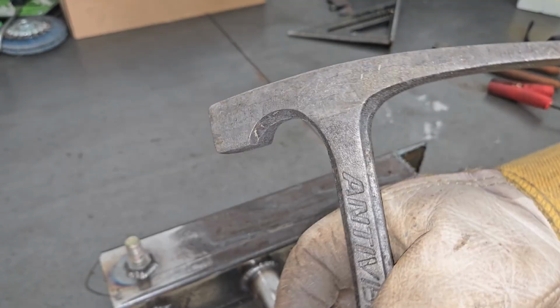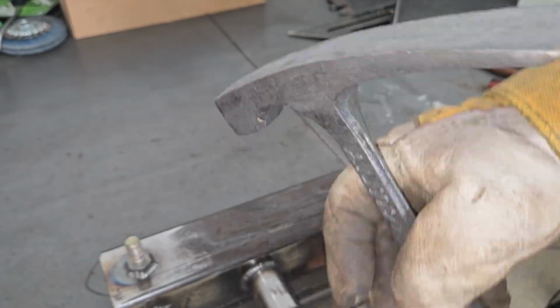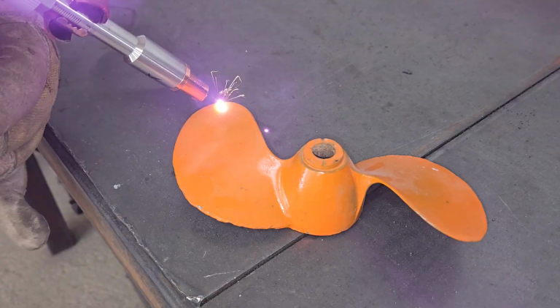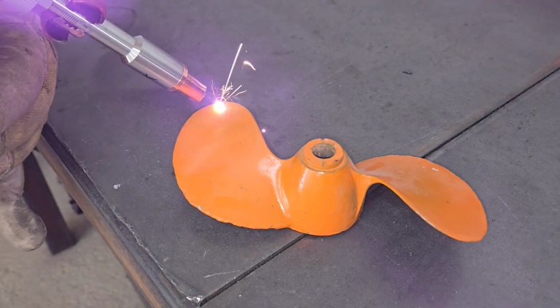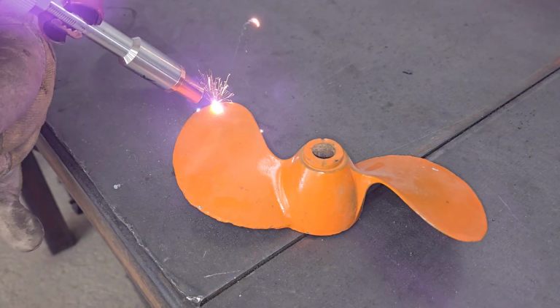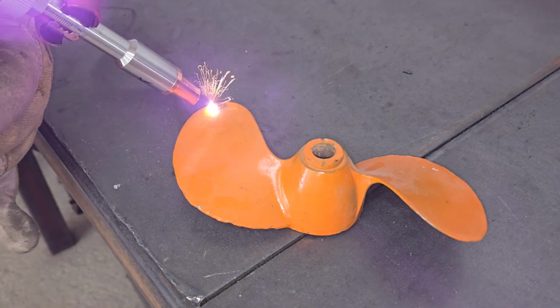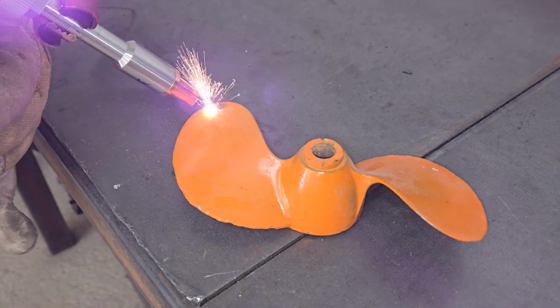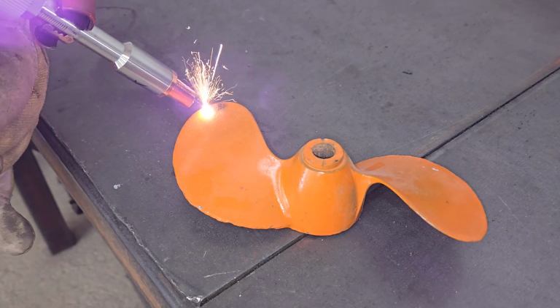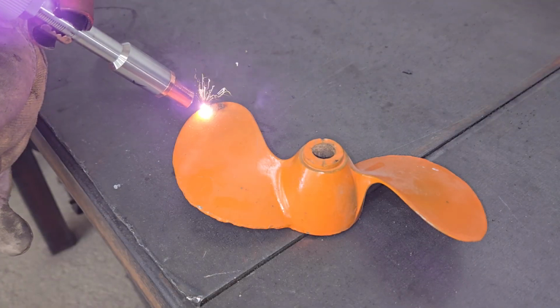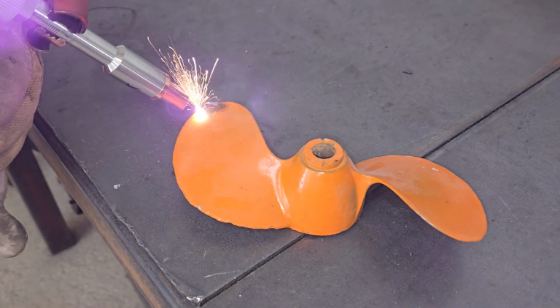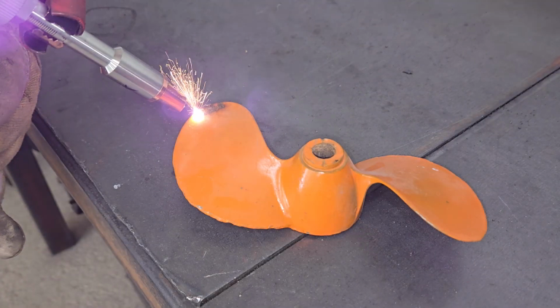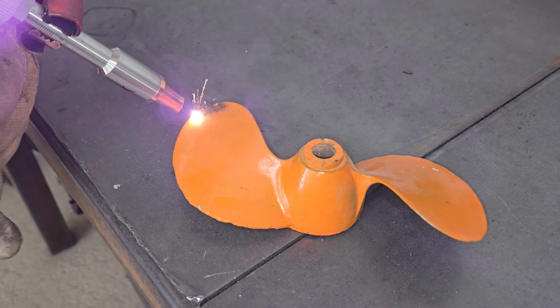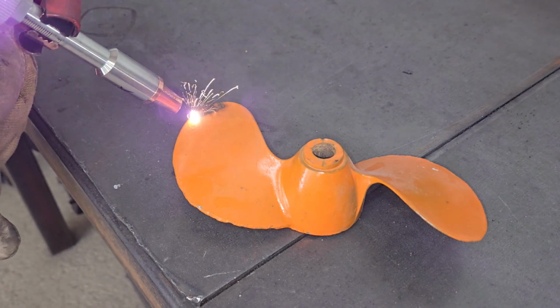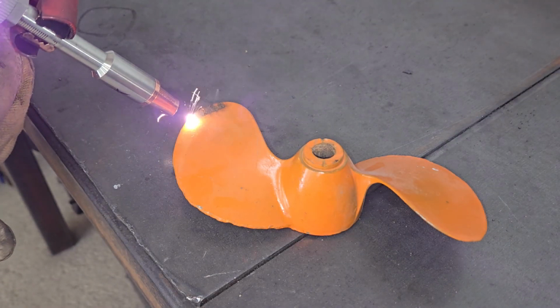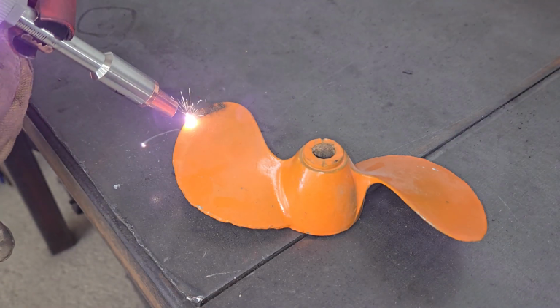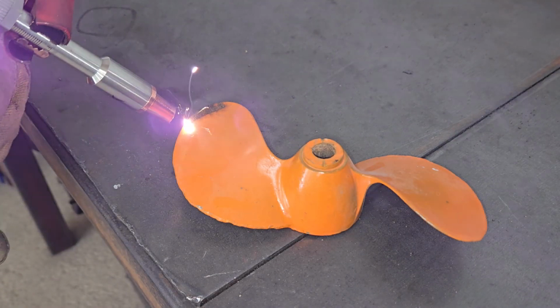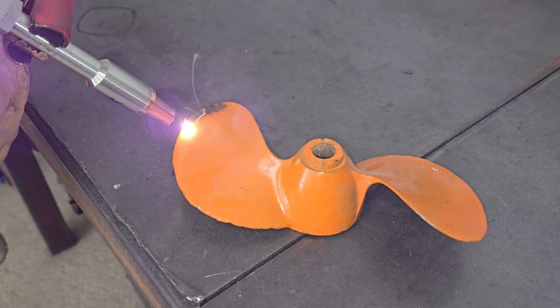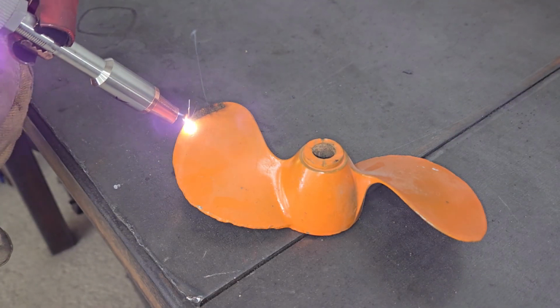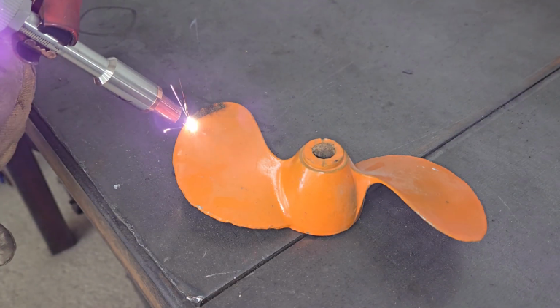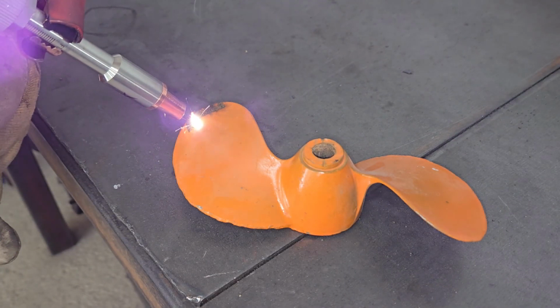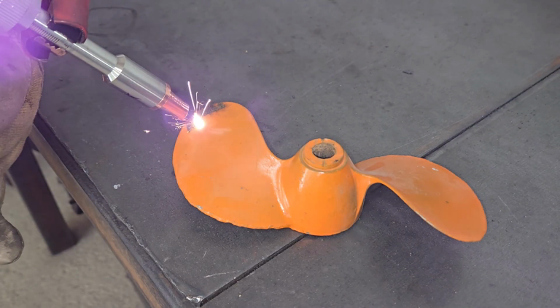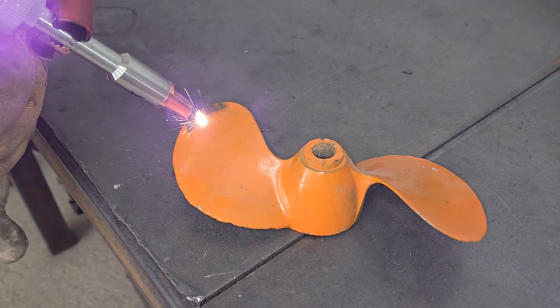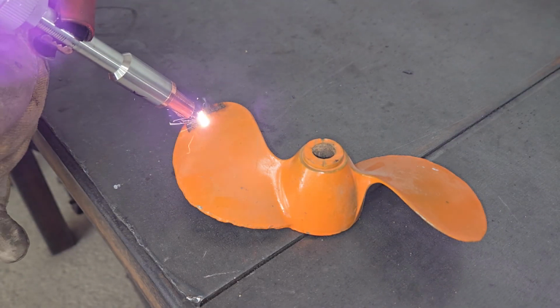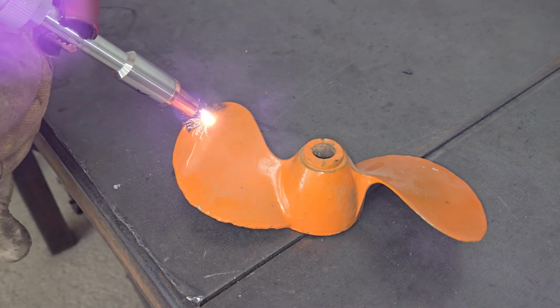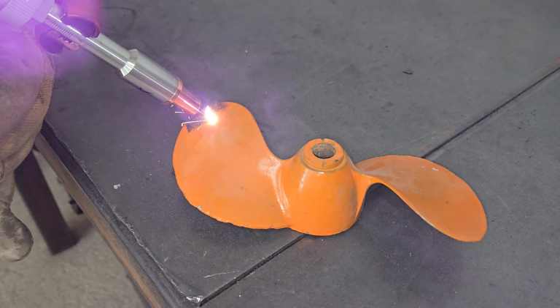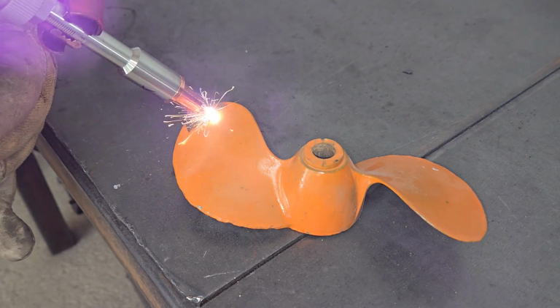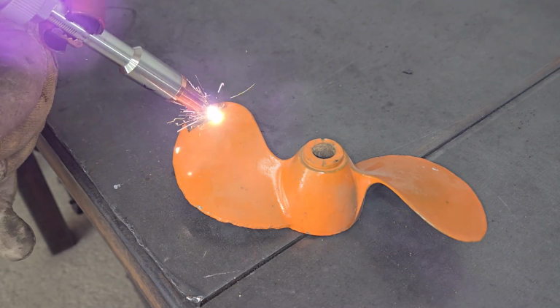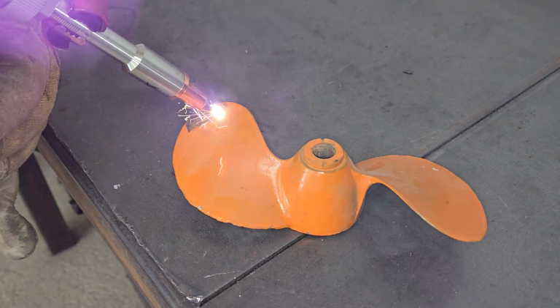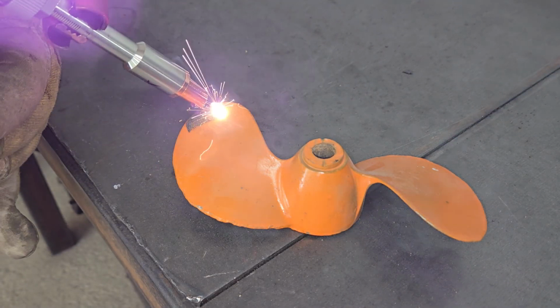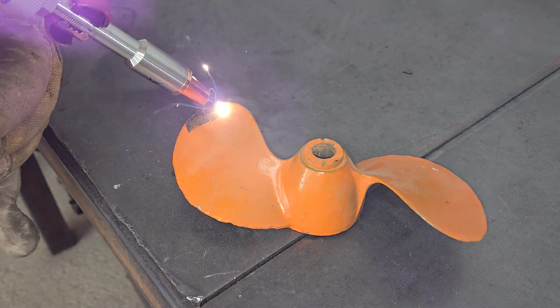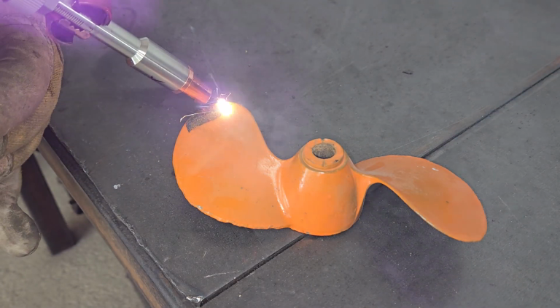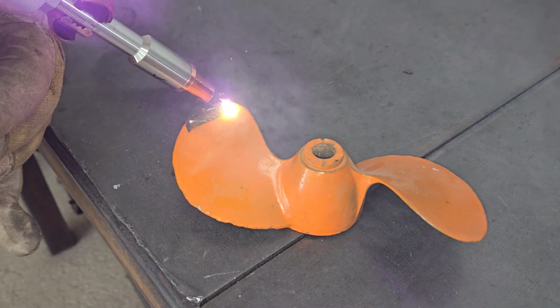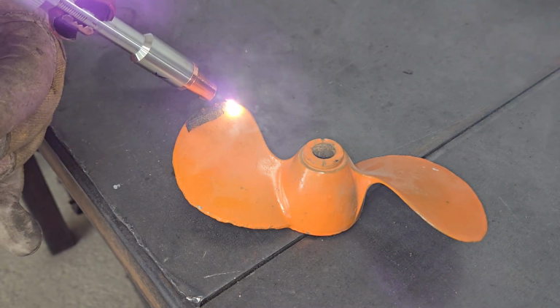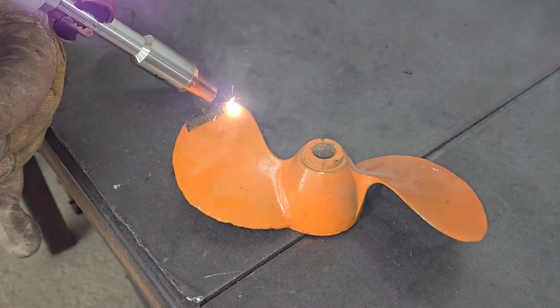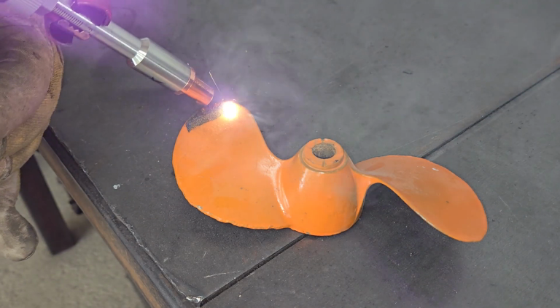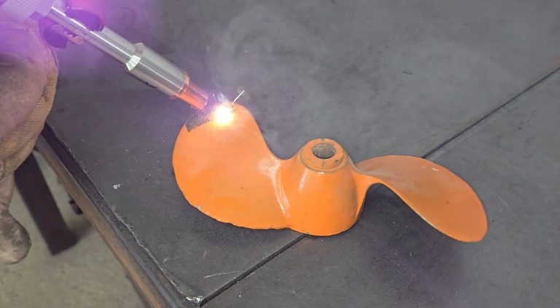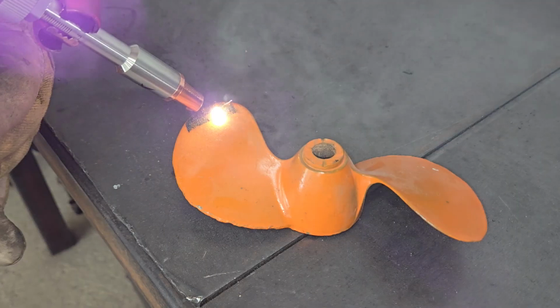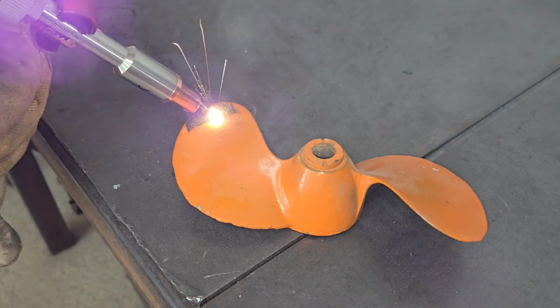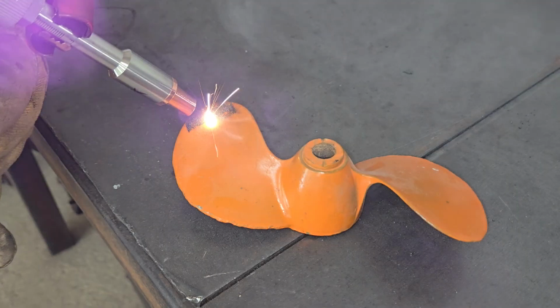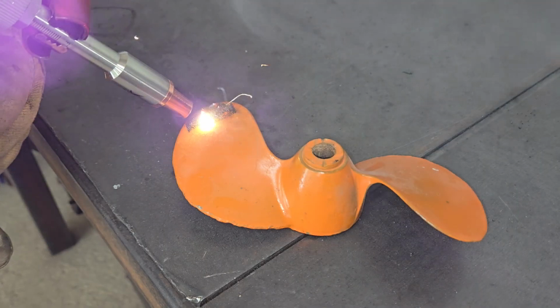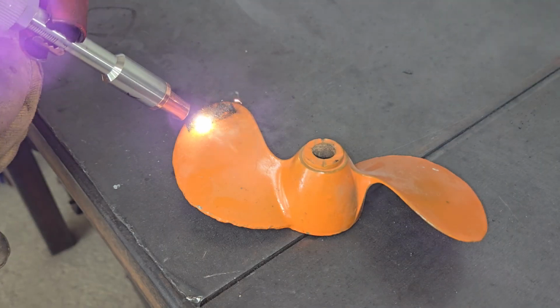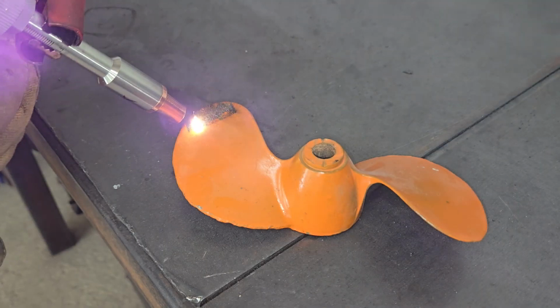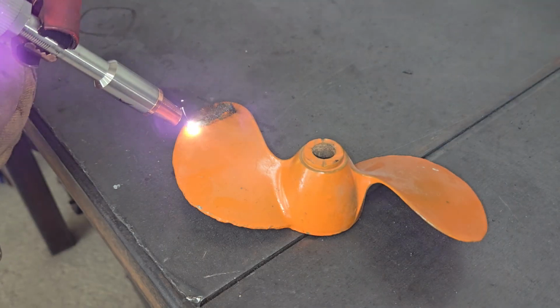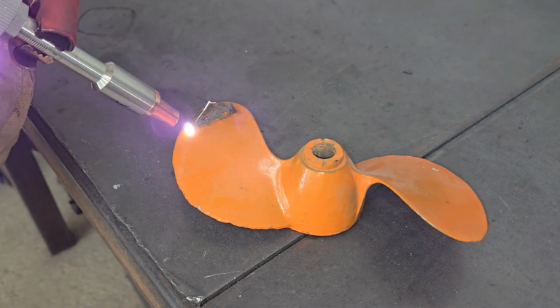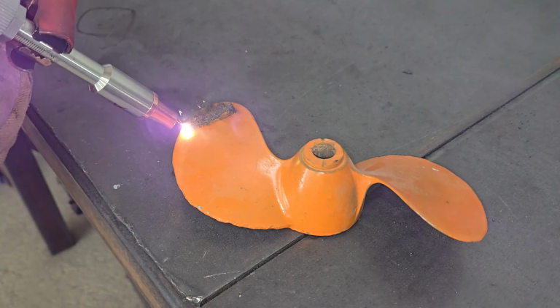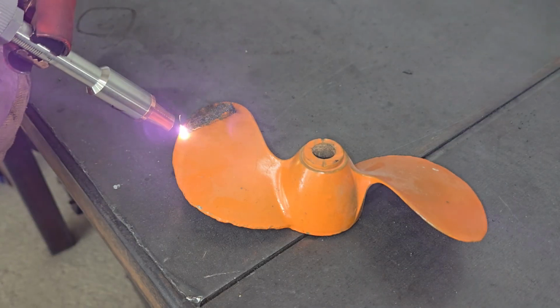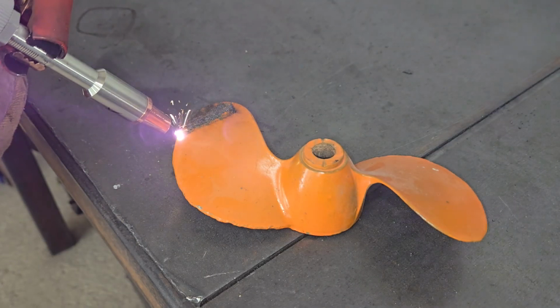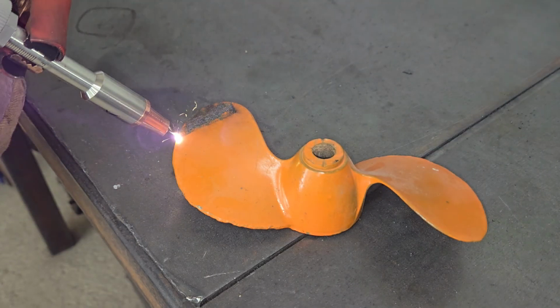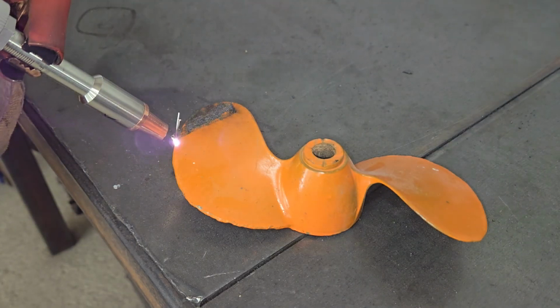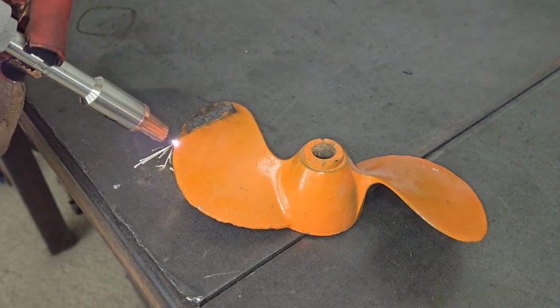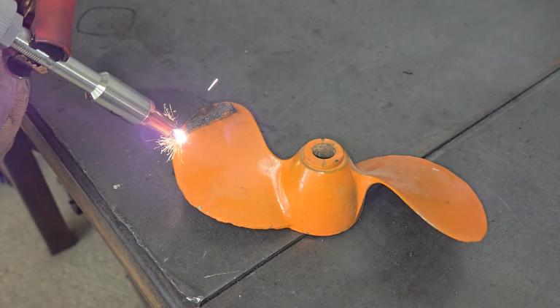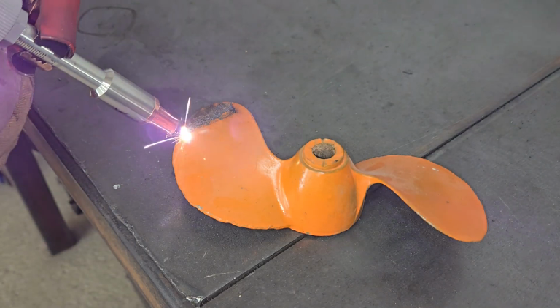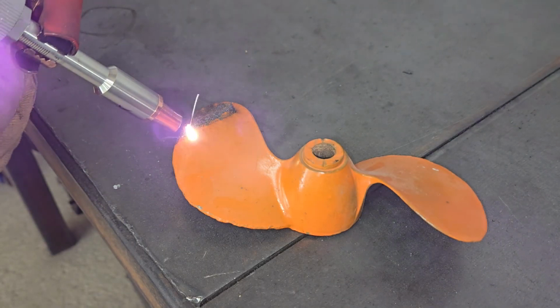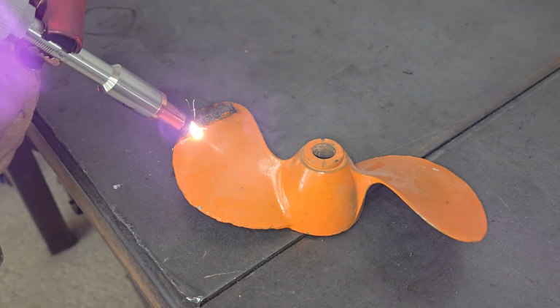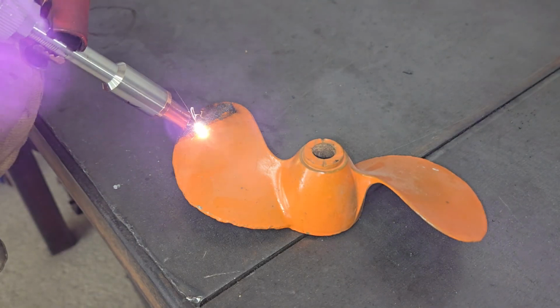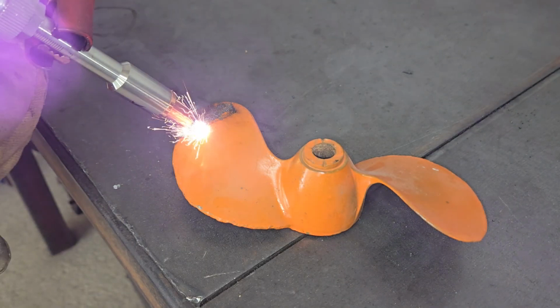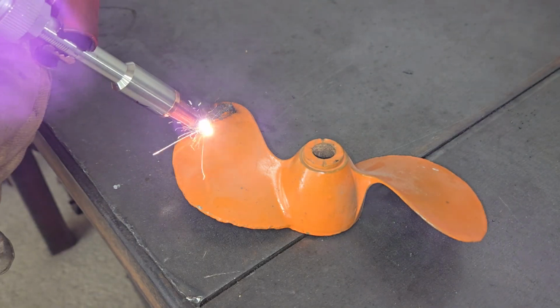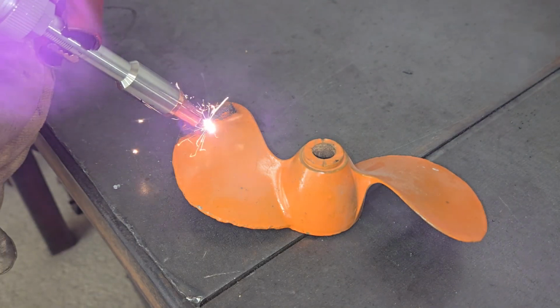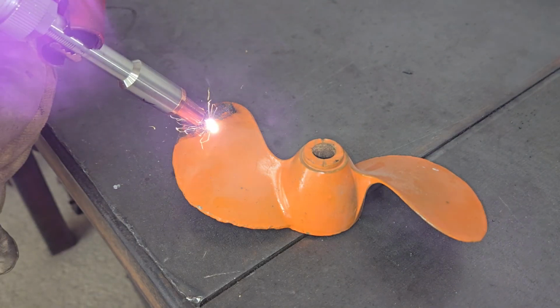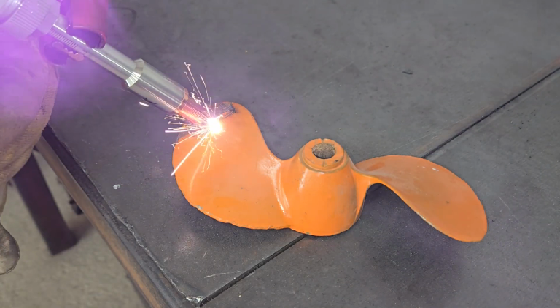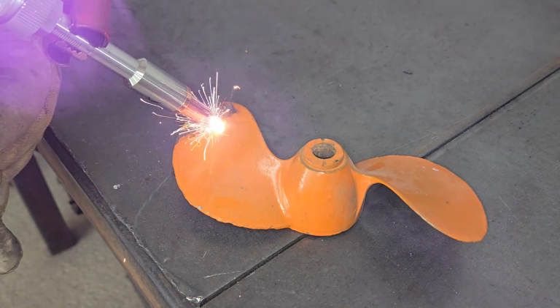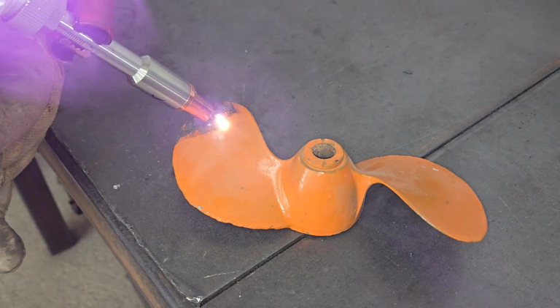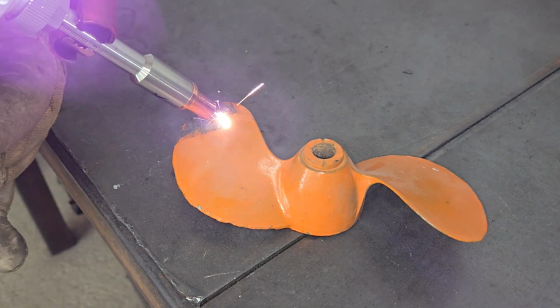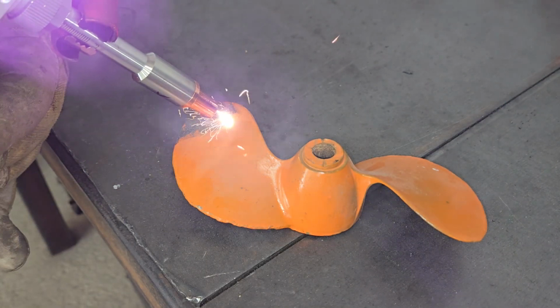It's also pretty effective at stripping paint too. Just make sure to wear a respirator and do it in a well-ventilated area.